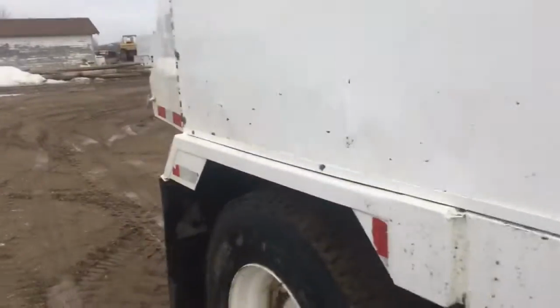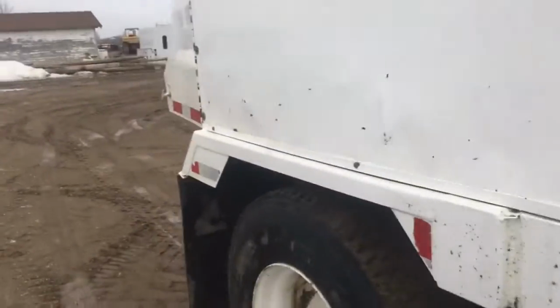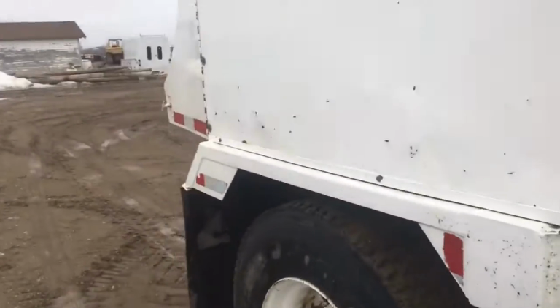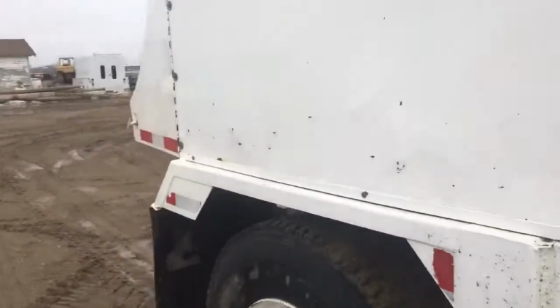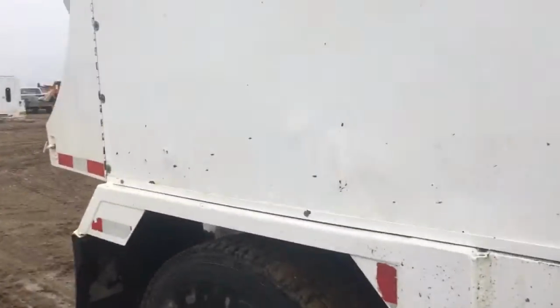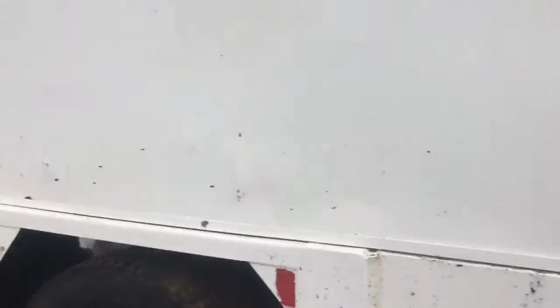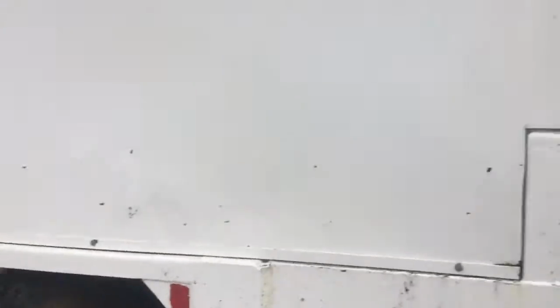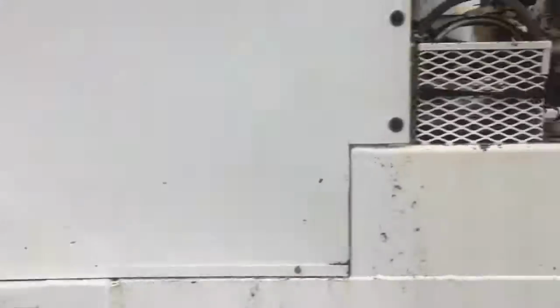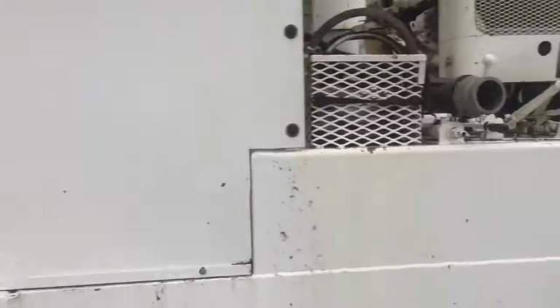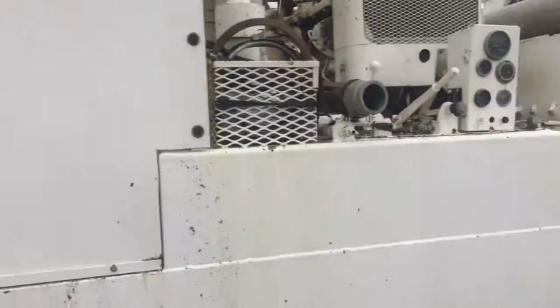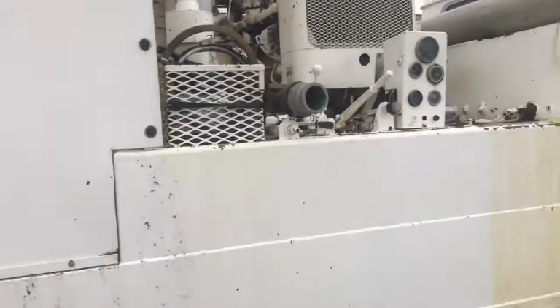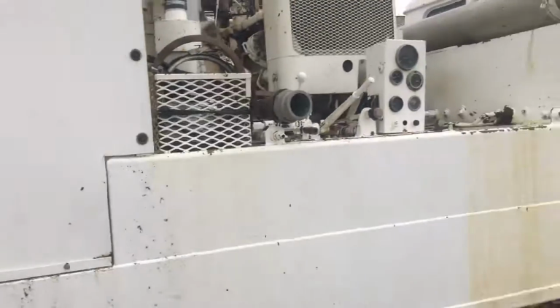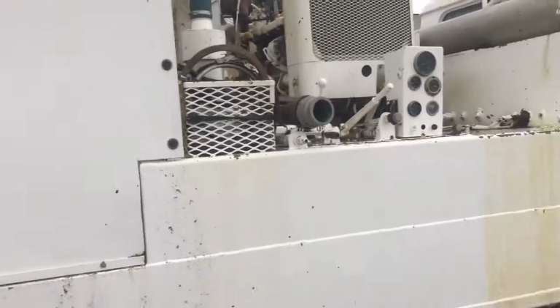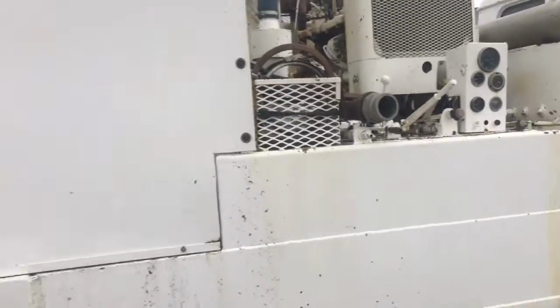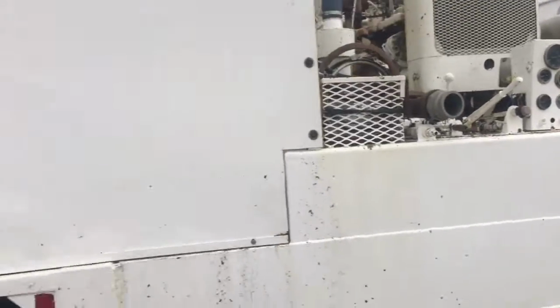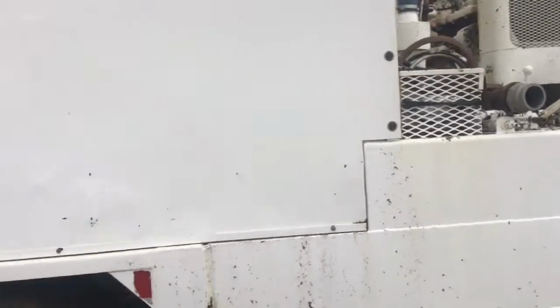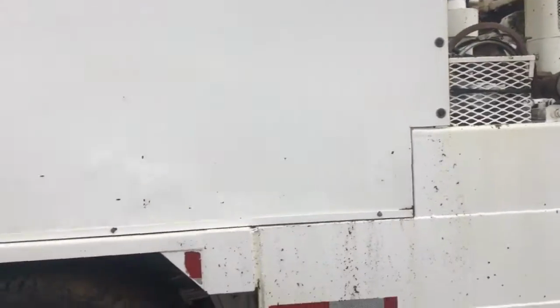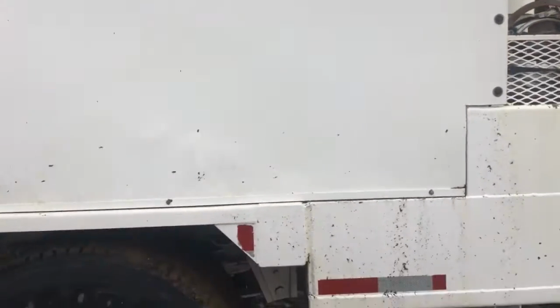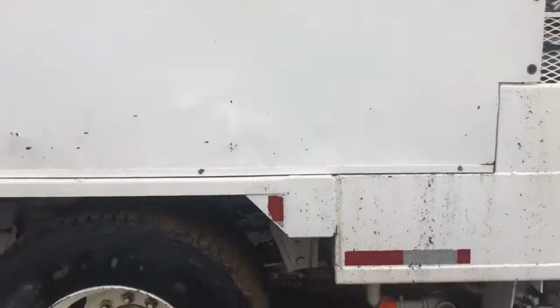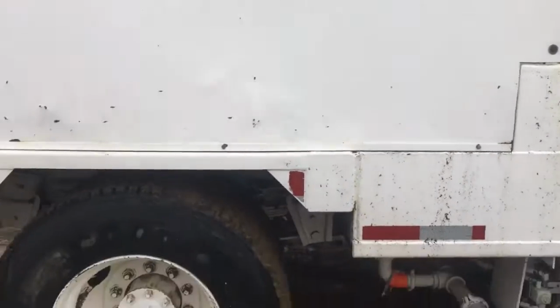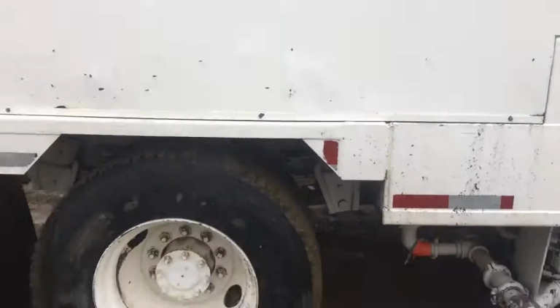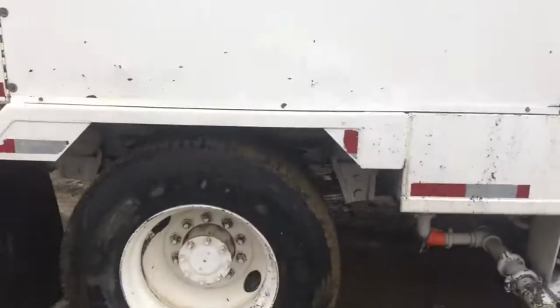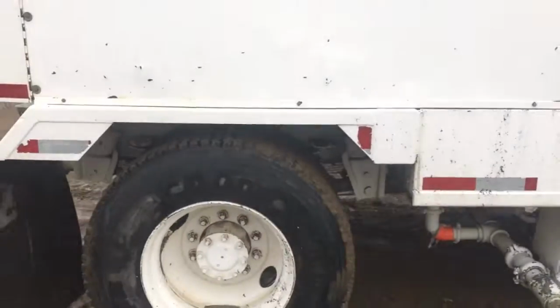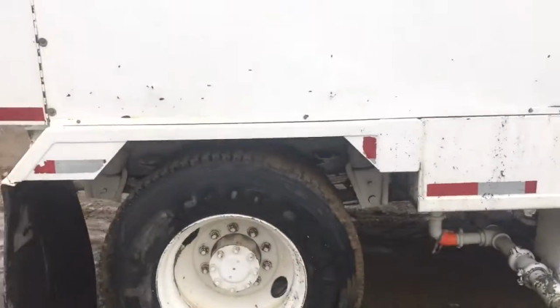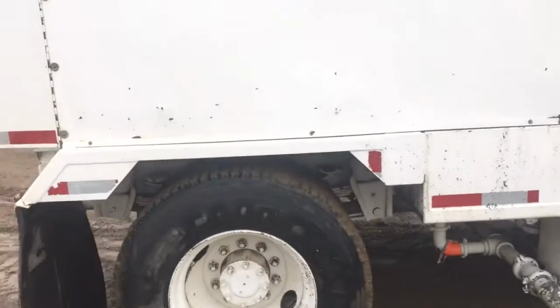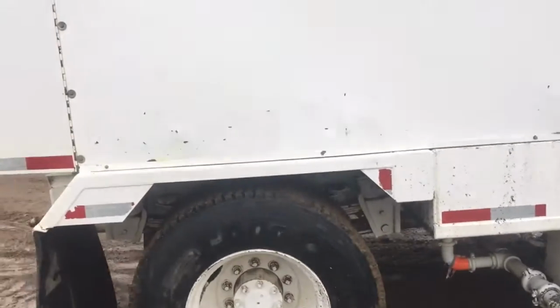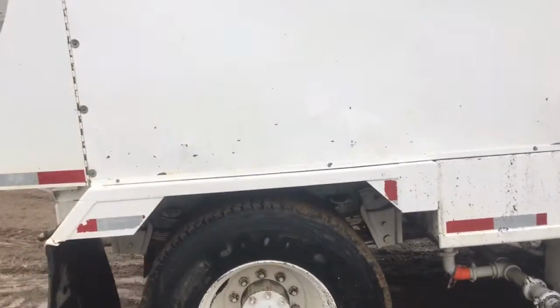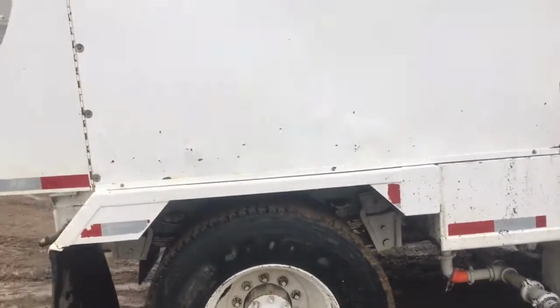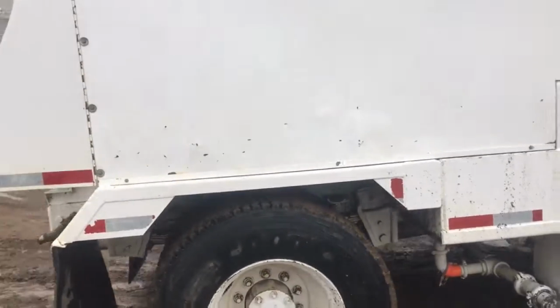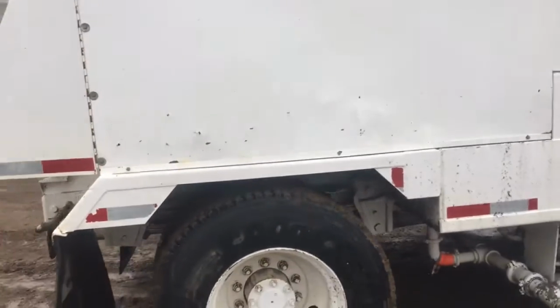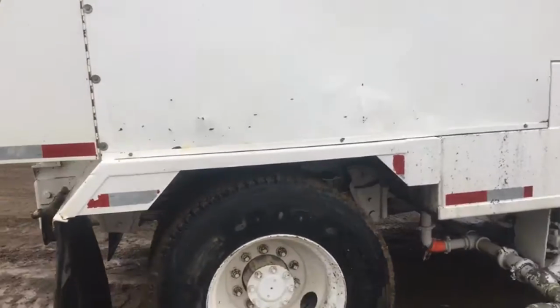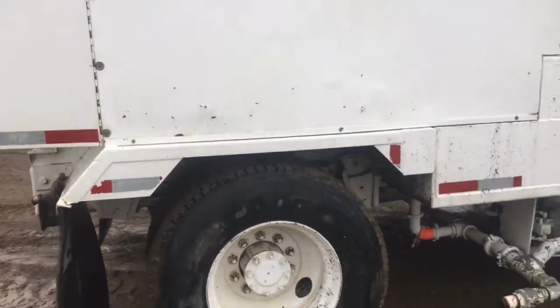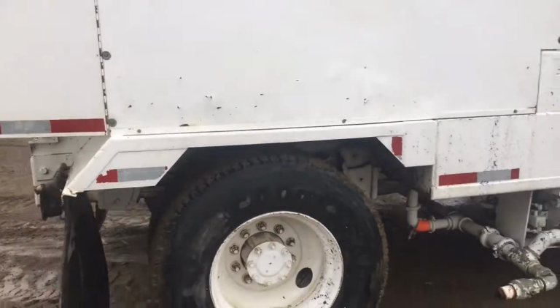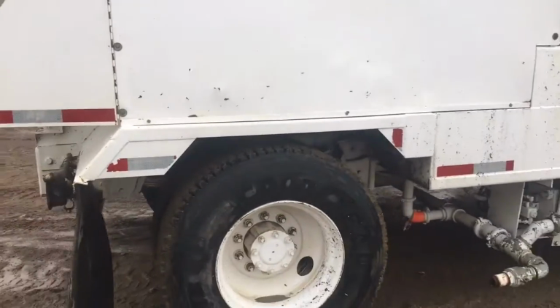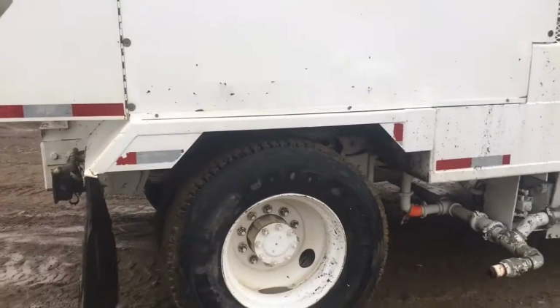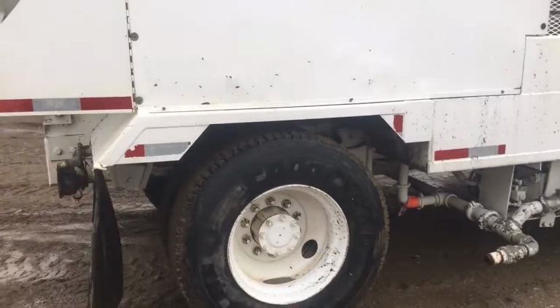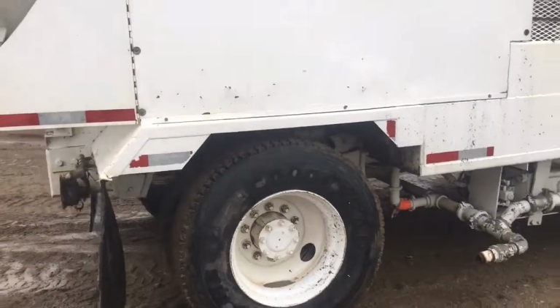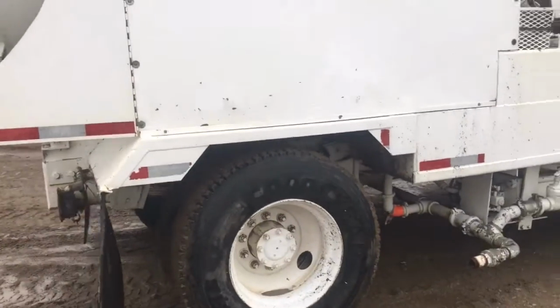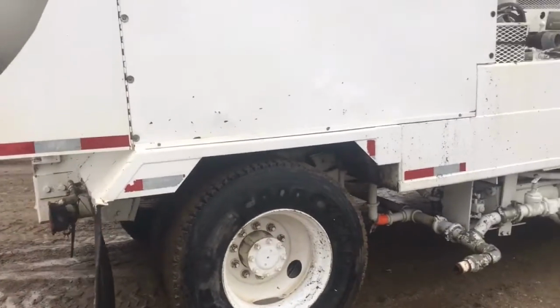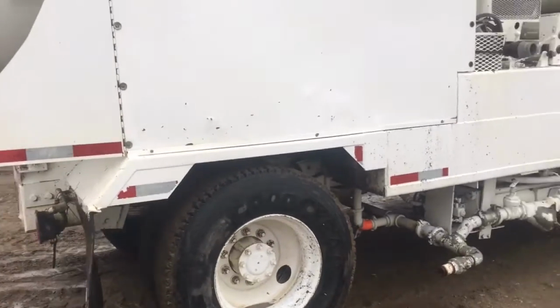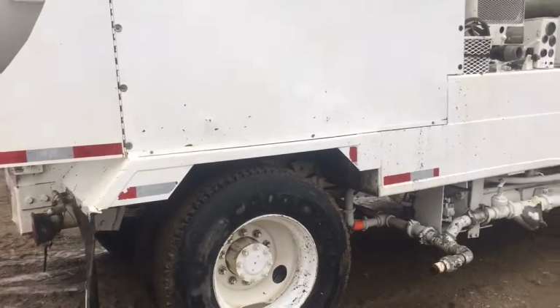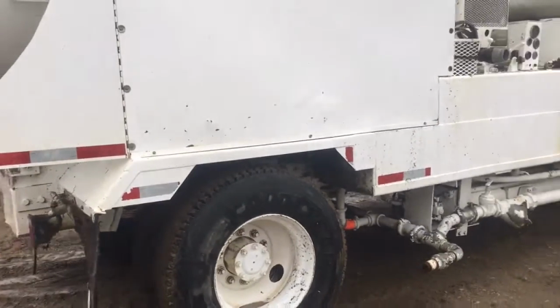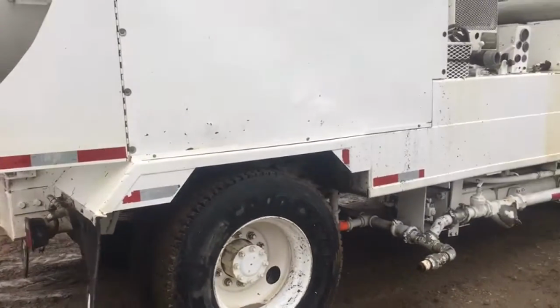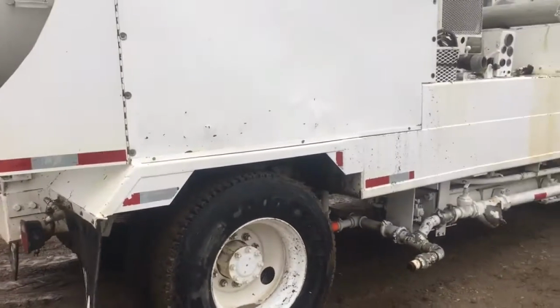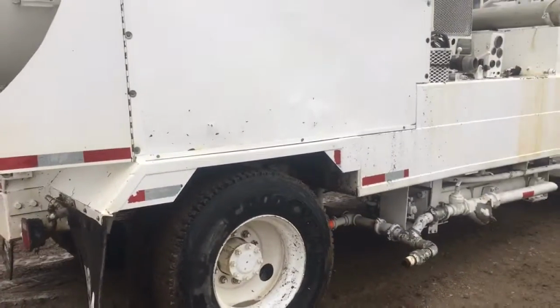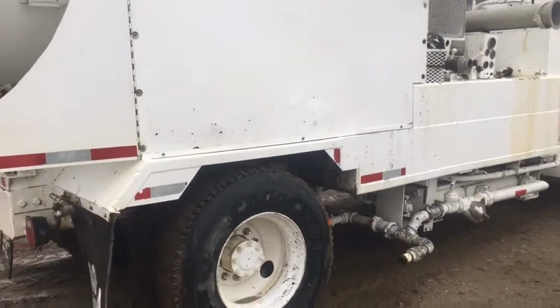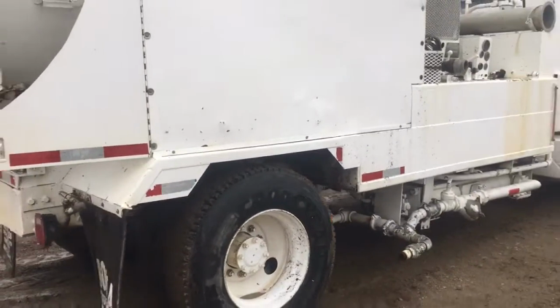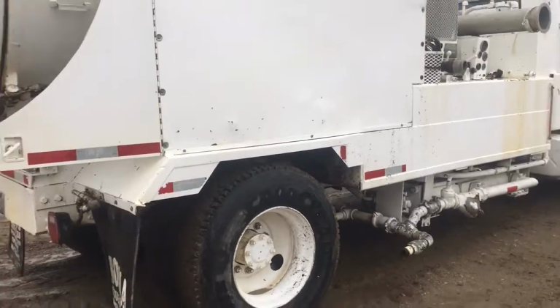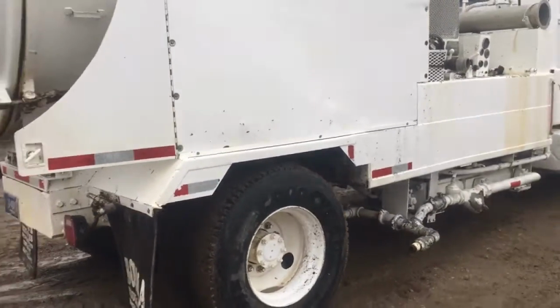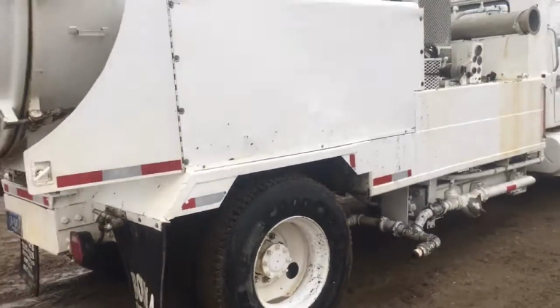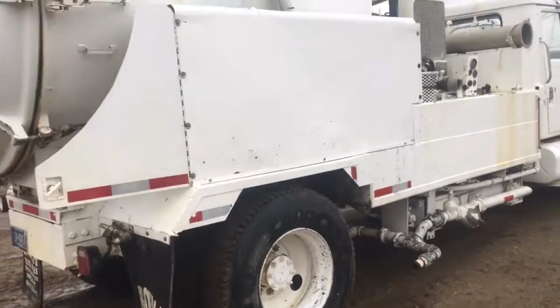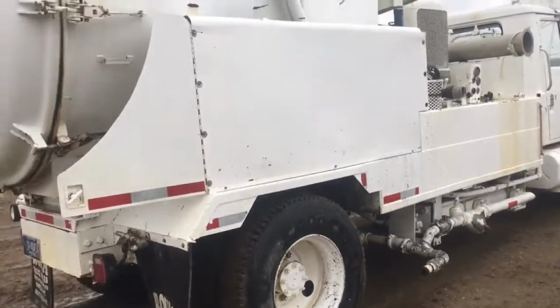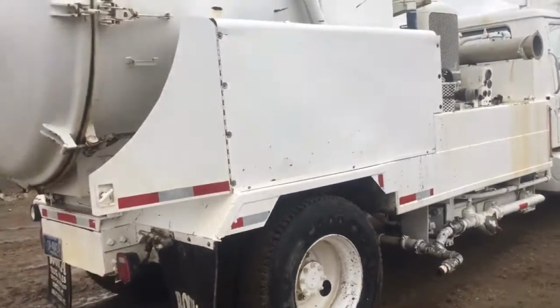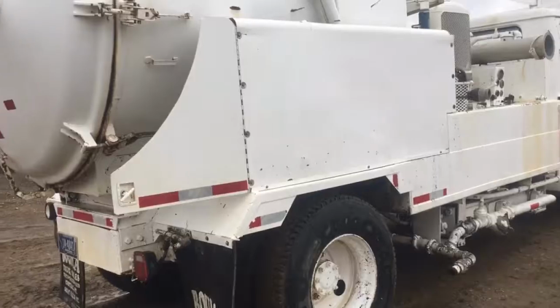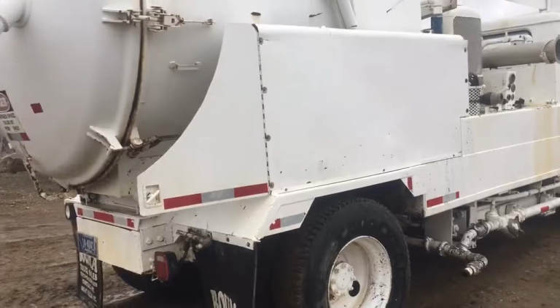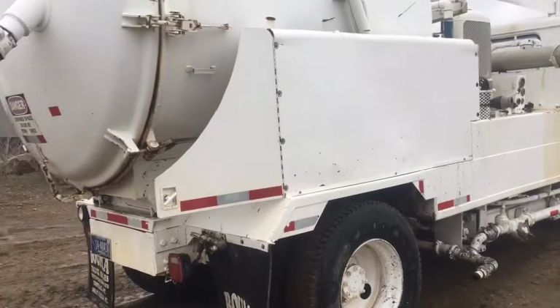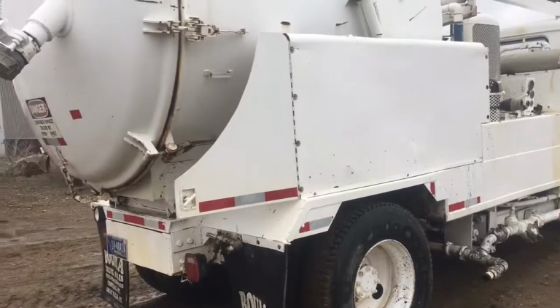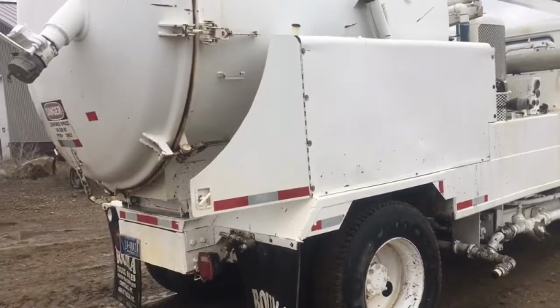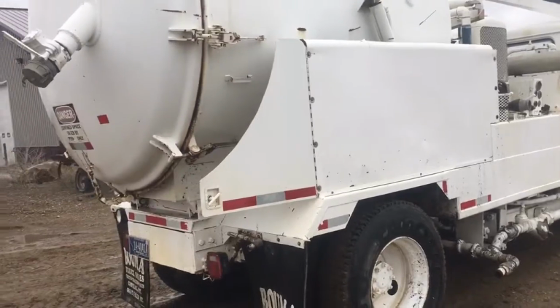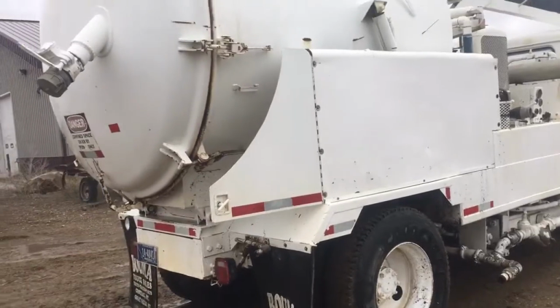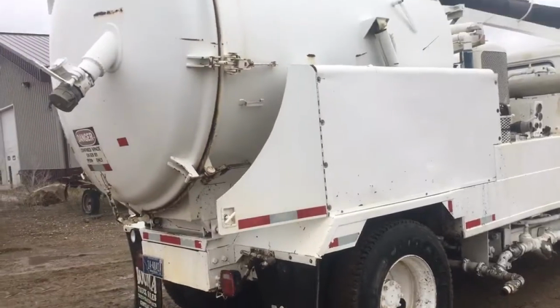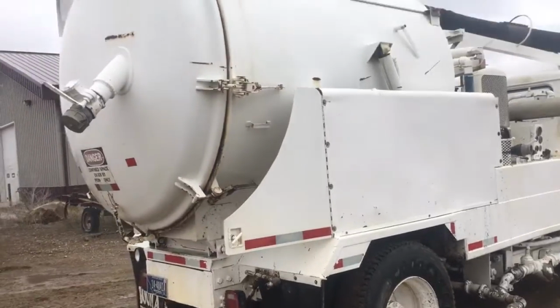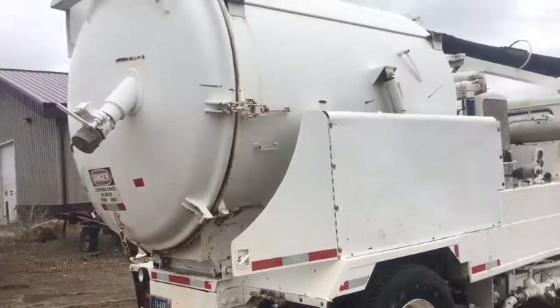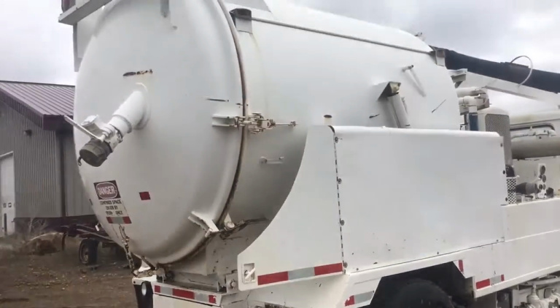The rubber on this truck is in pretty fair shape with the exception of one inside dual tire. Looks like they ran something over — the tire is no good.